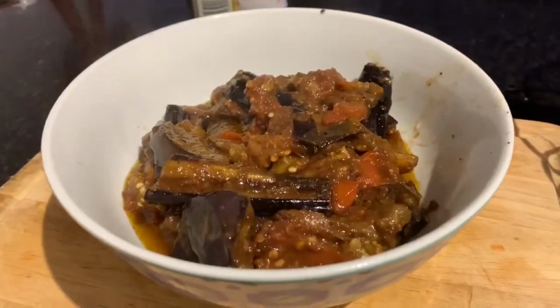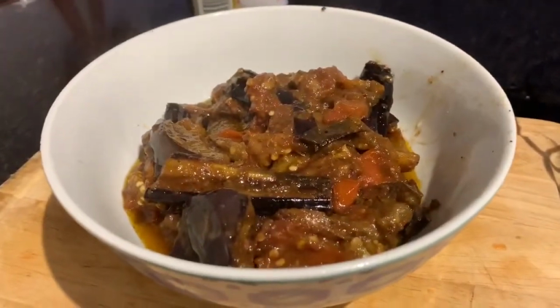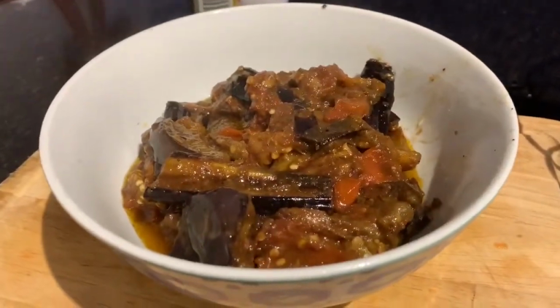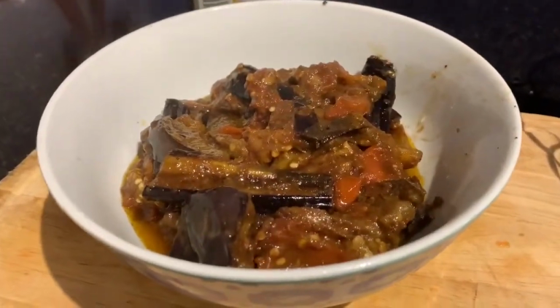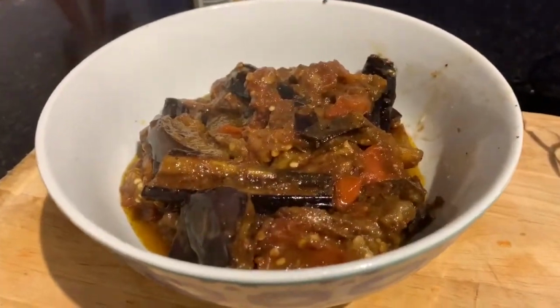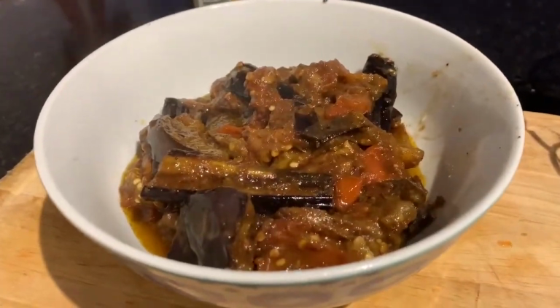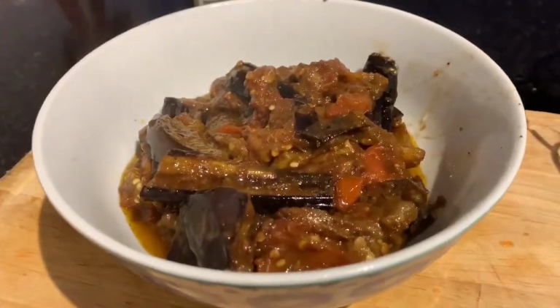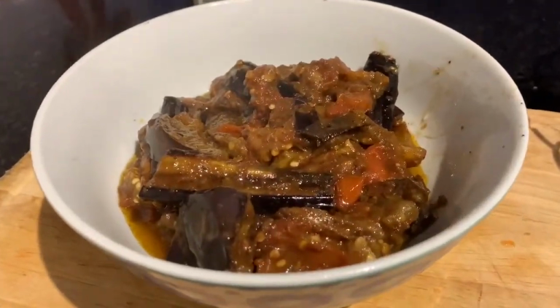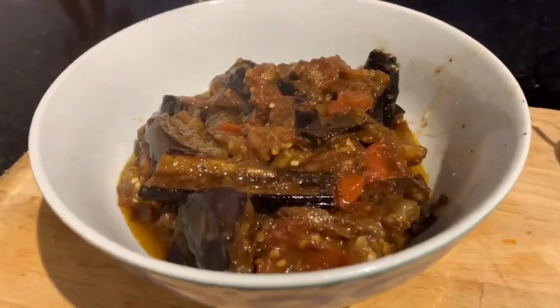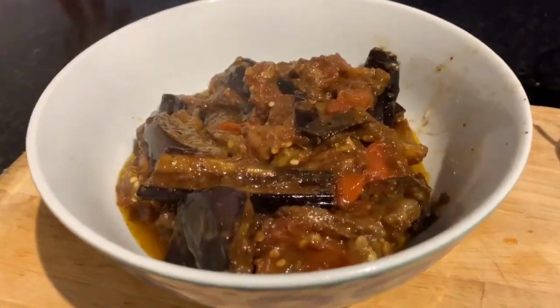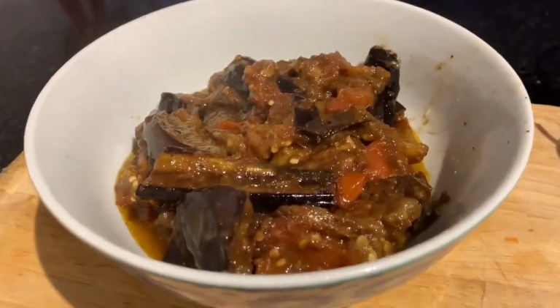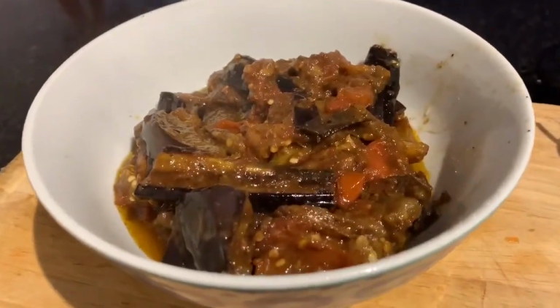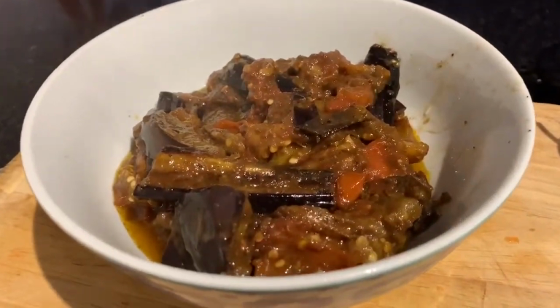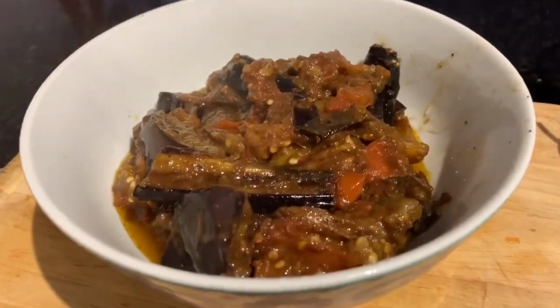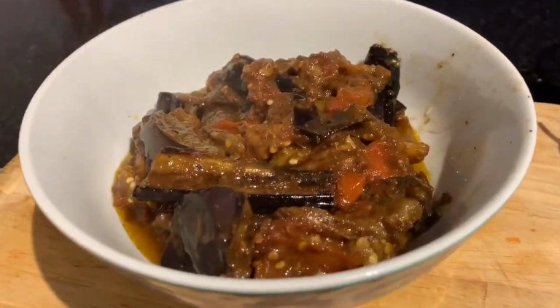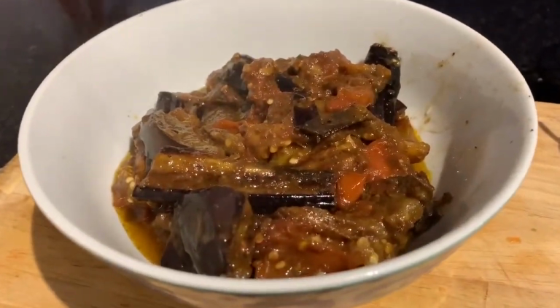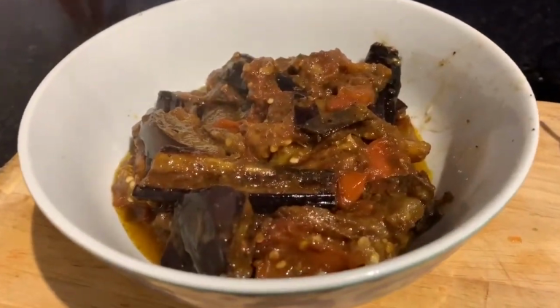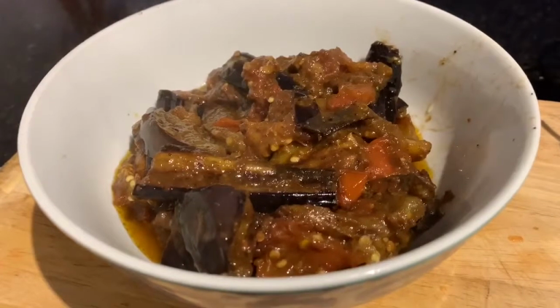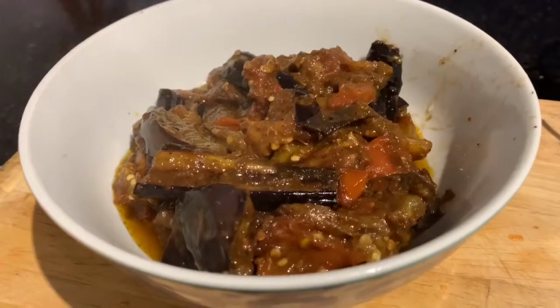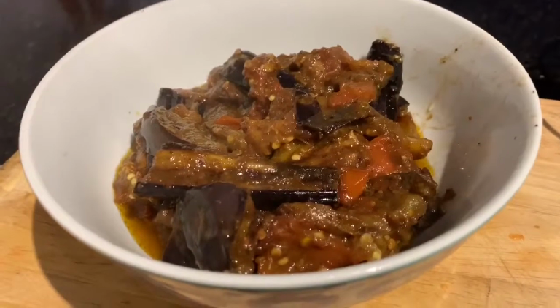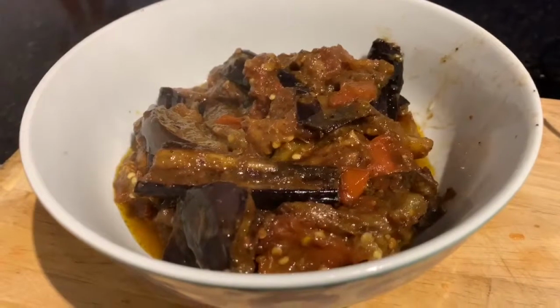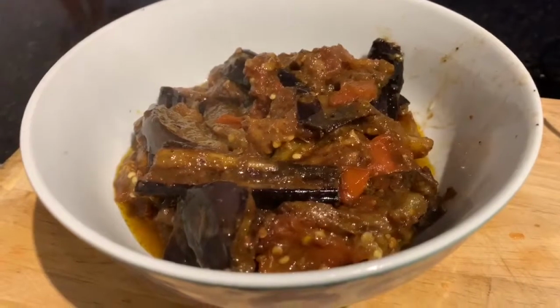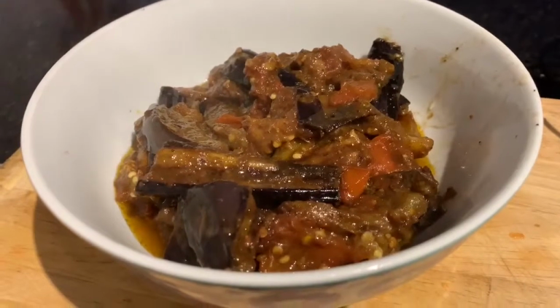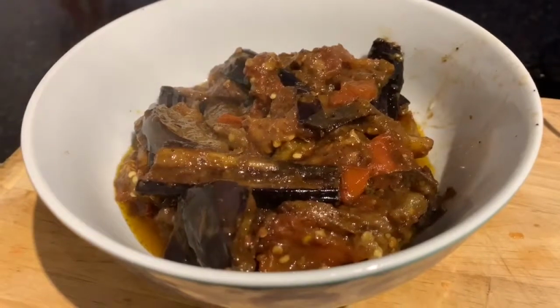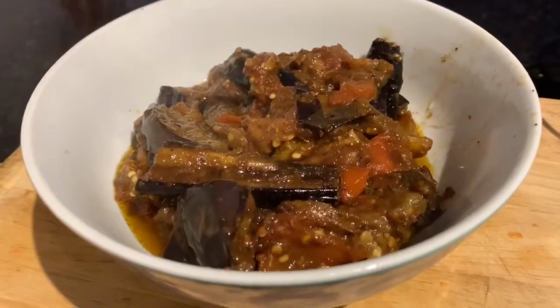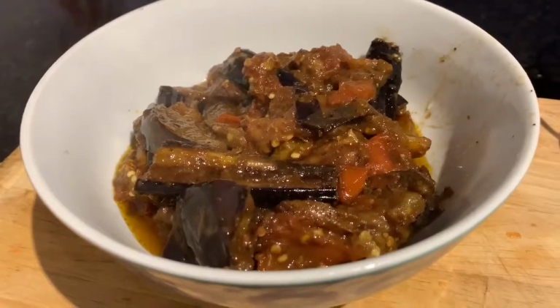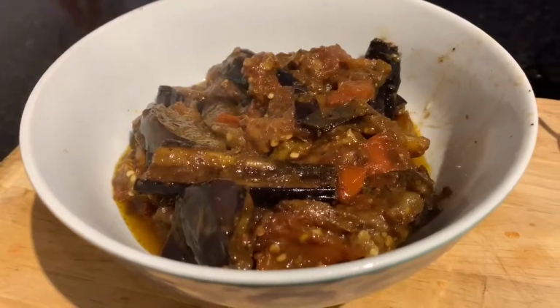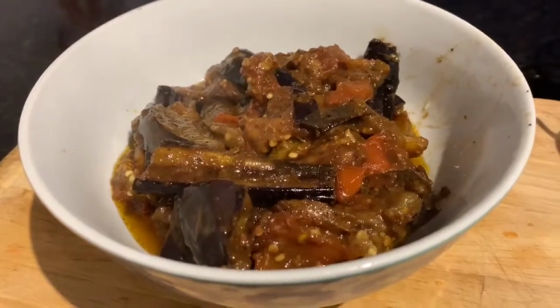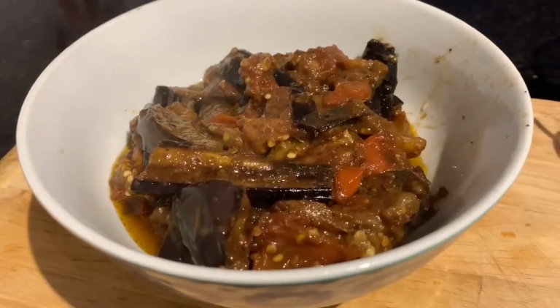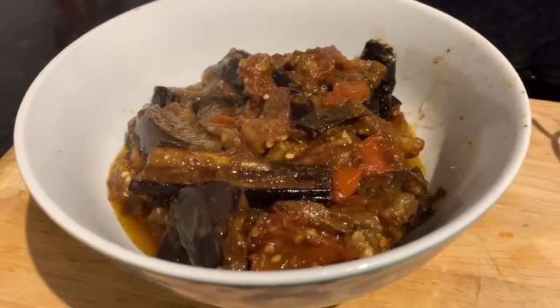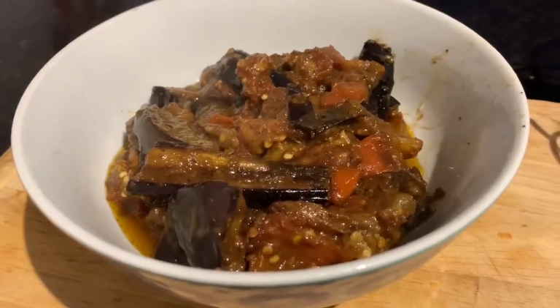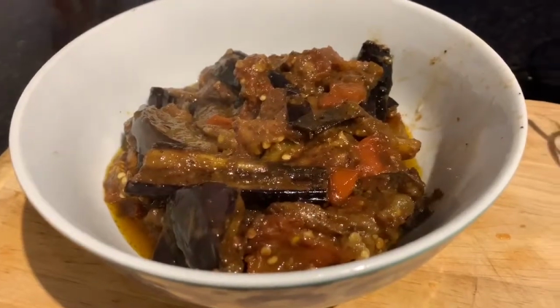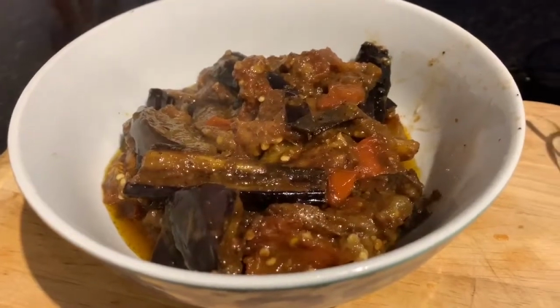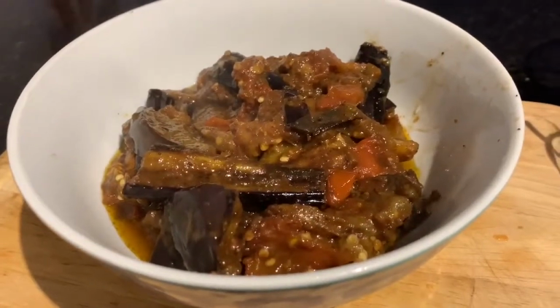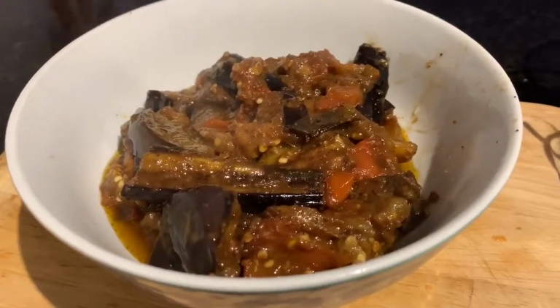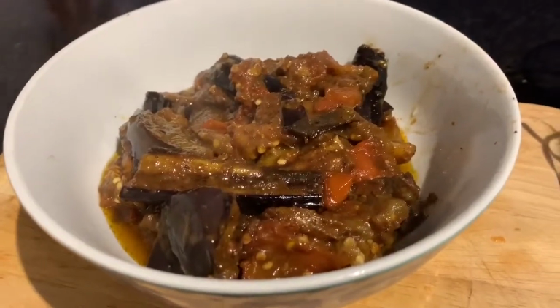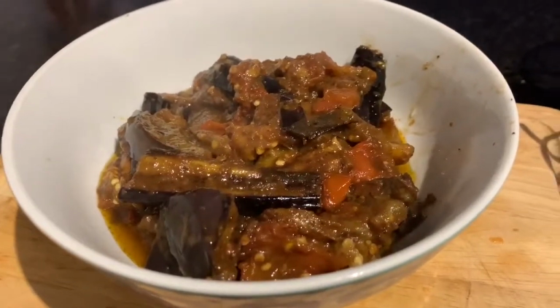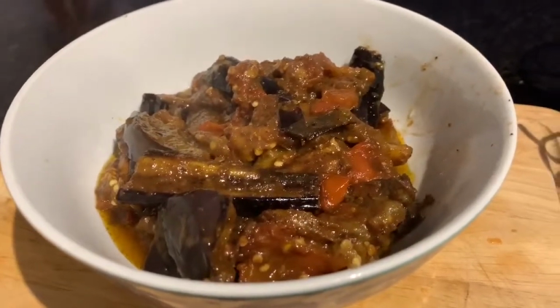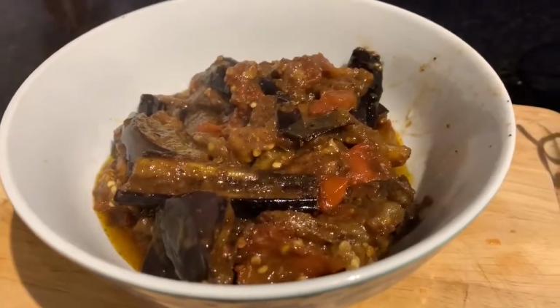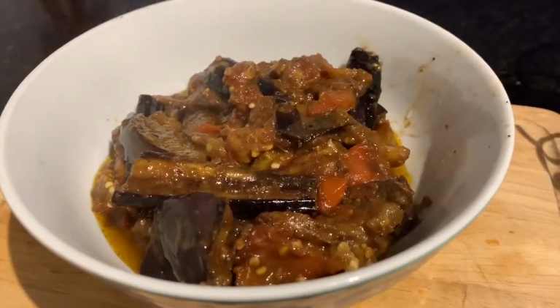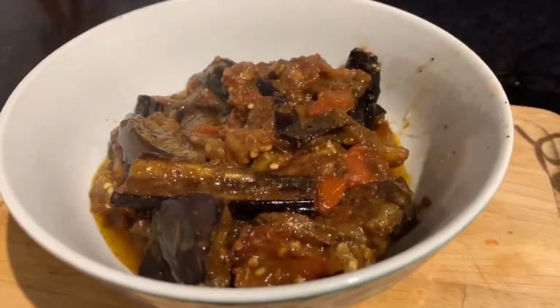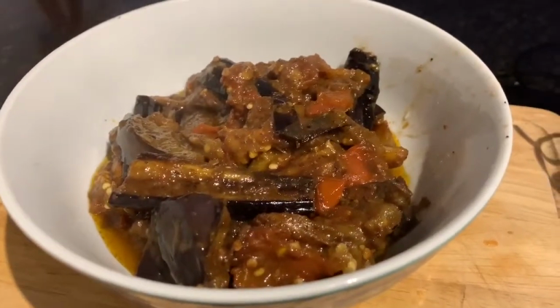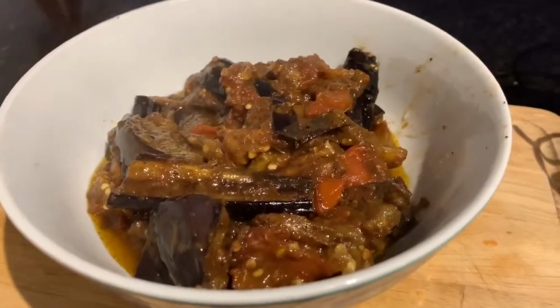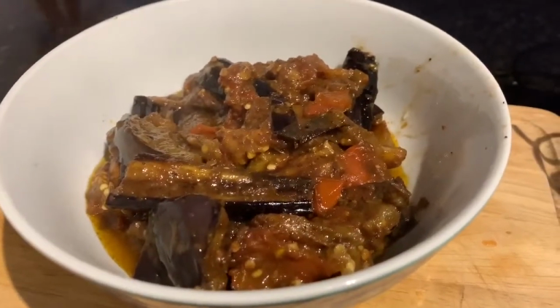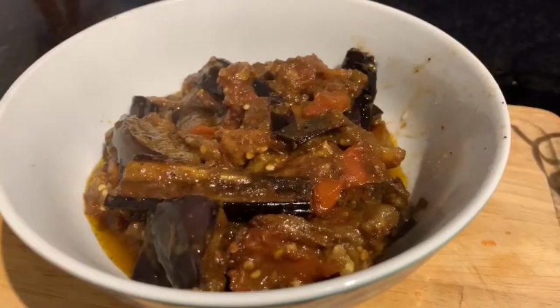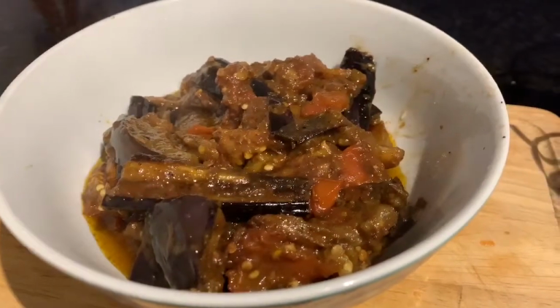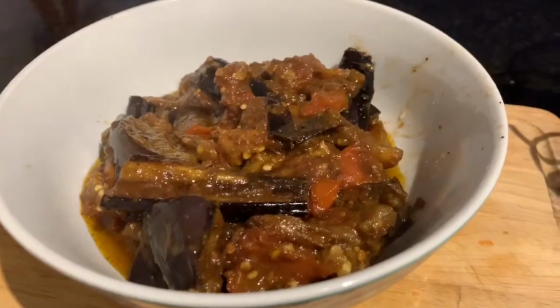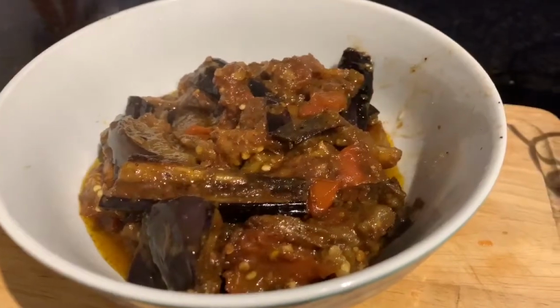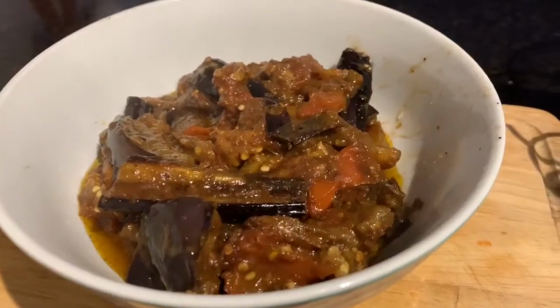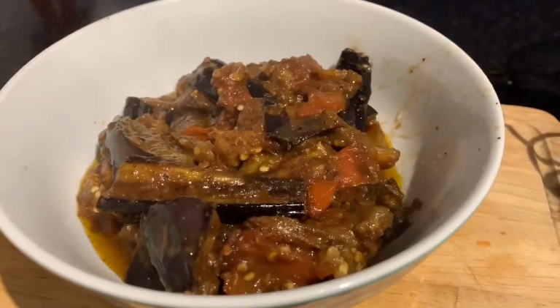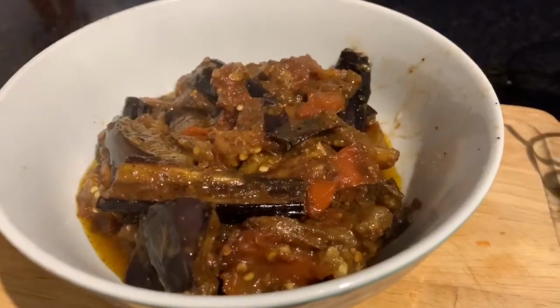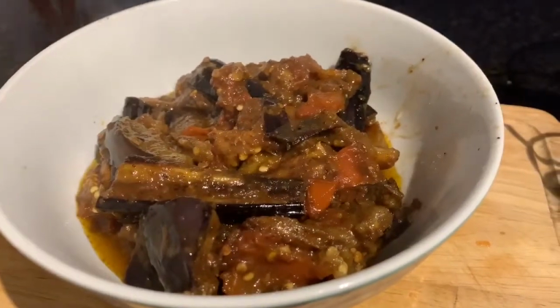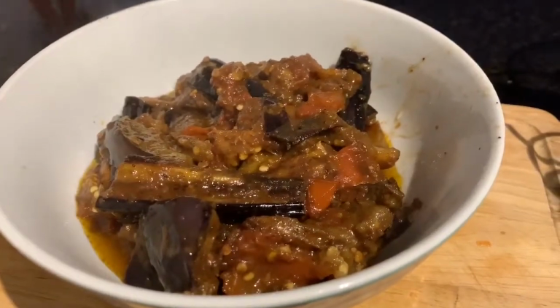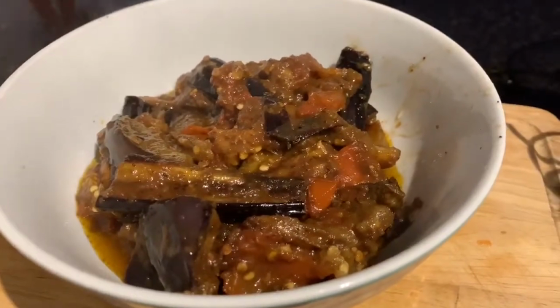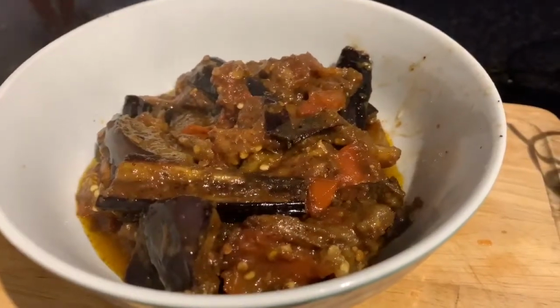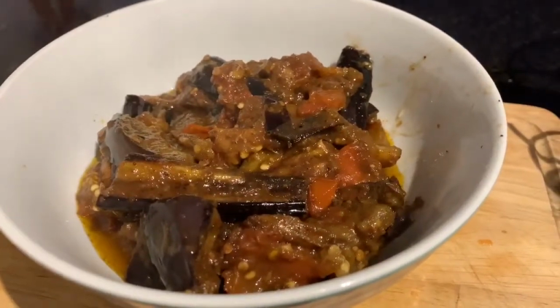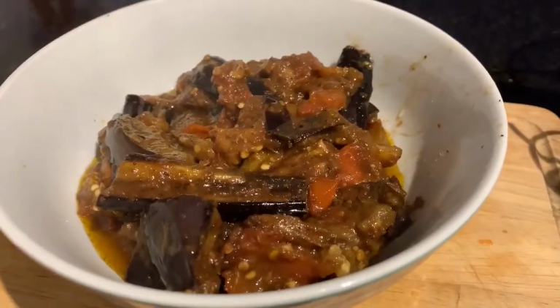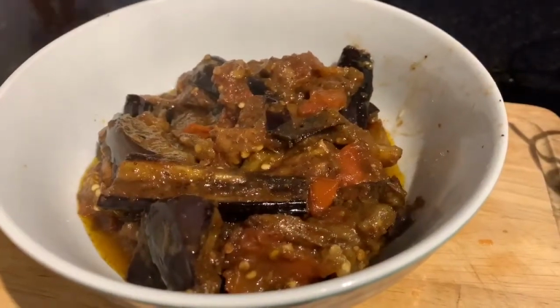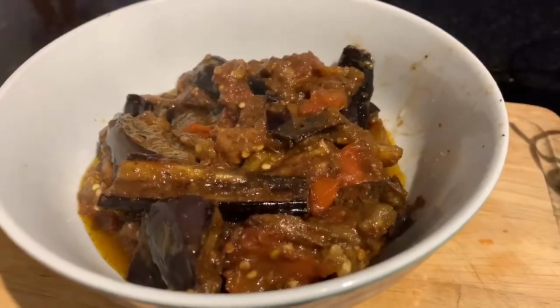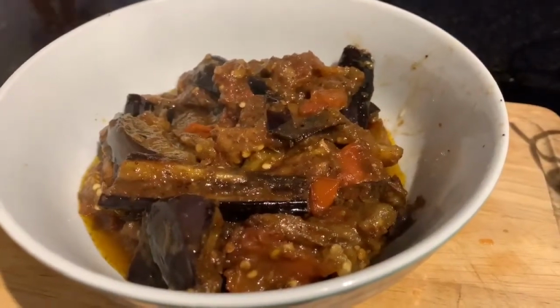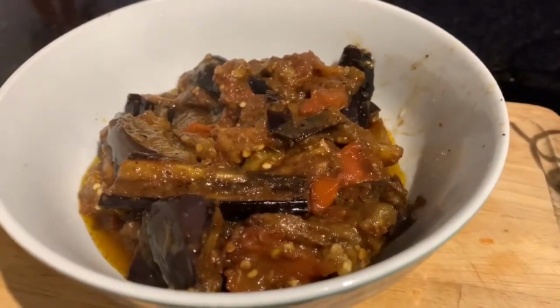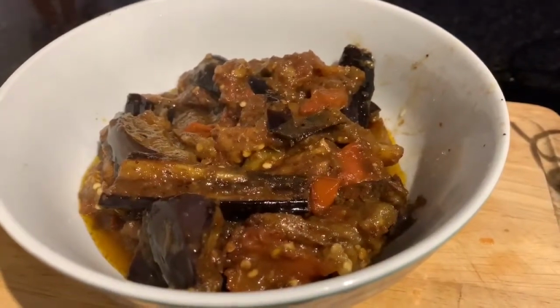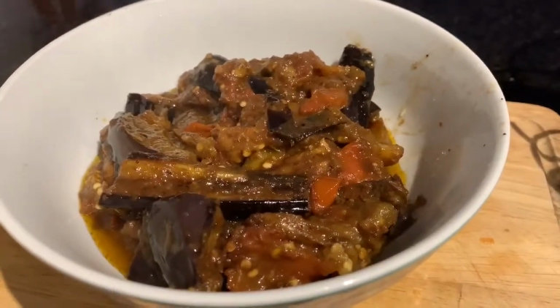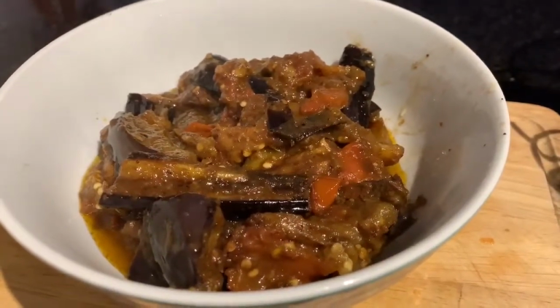And here is the finished product — eggplant curry a la Scarlet. Bon appétit!